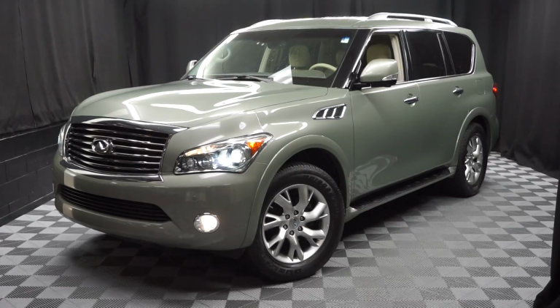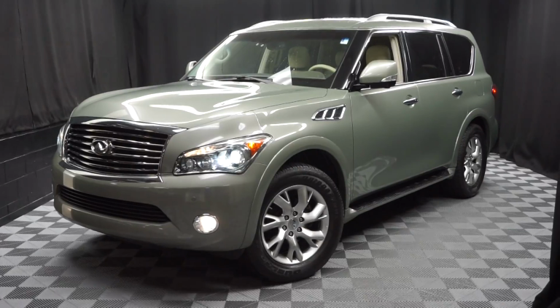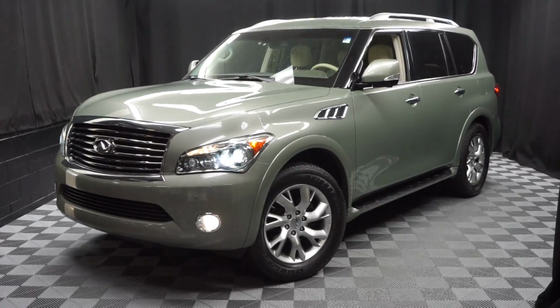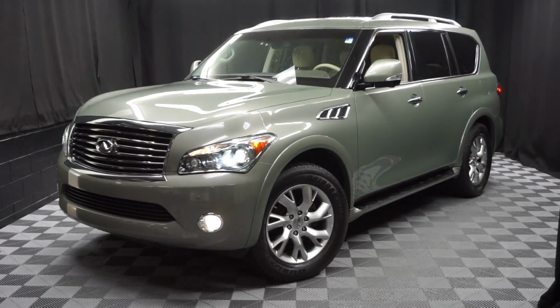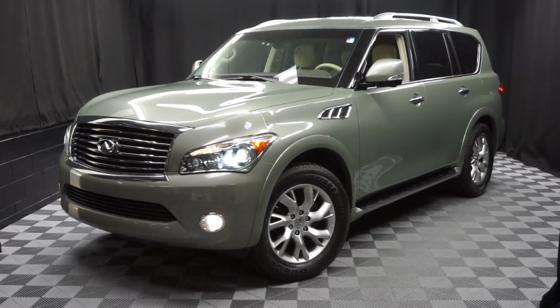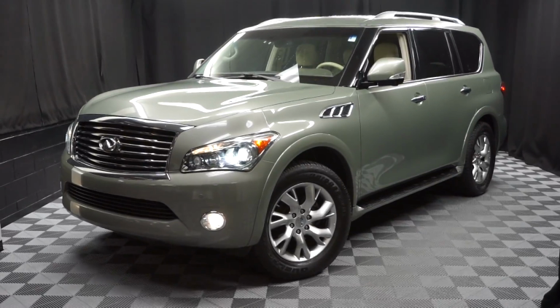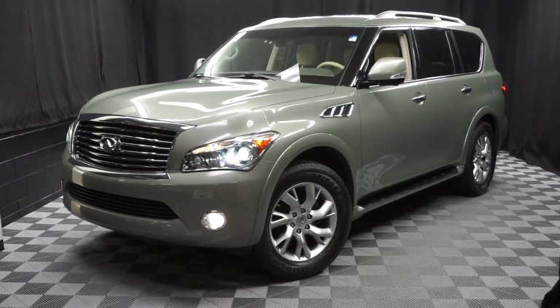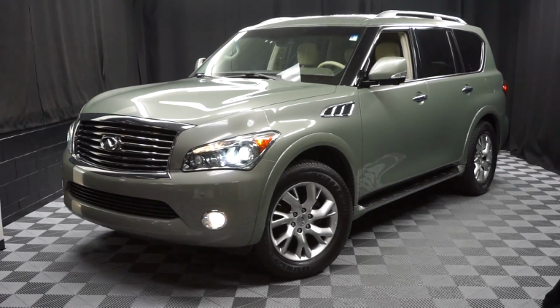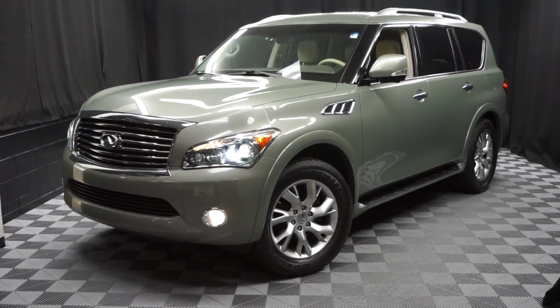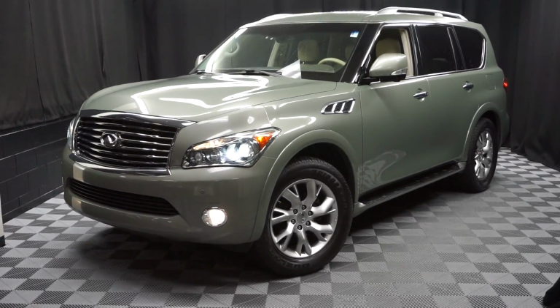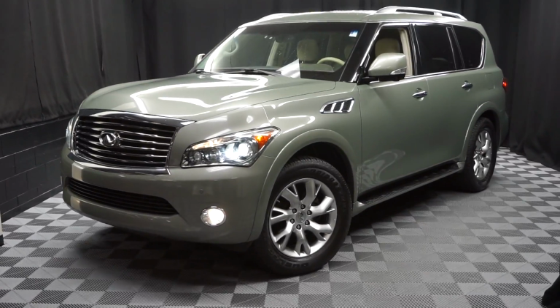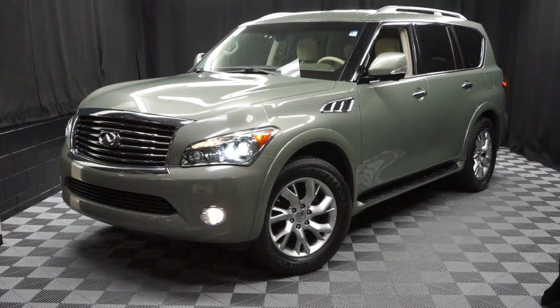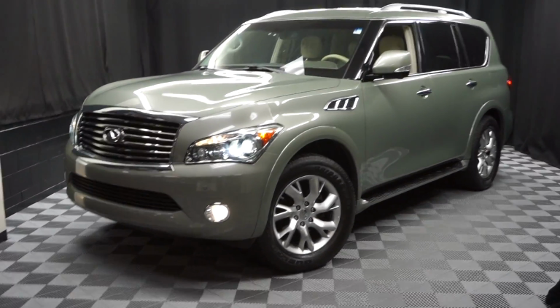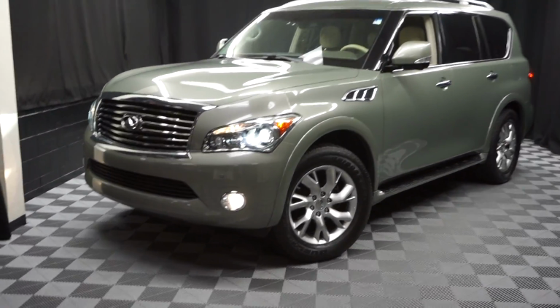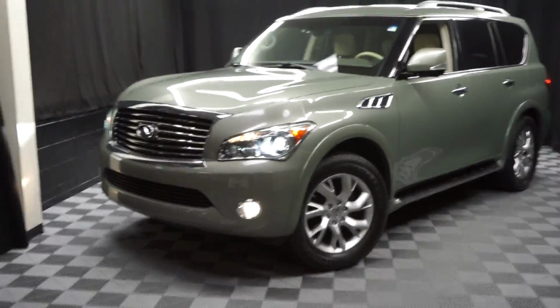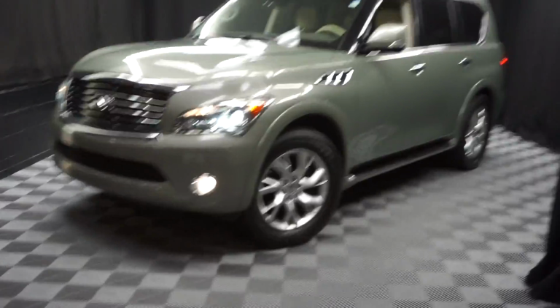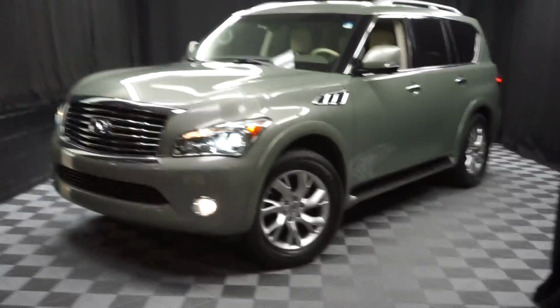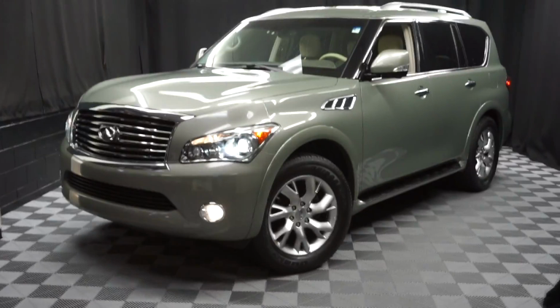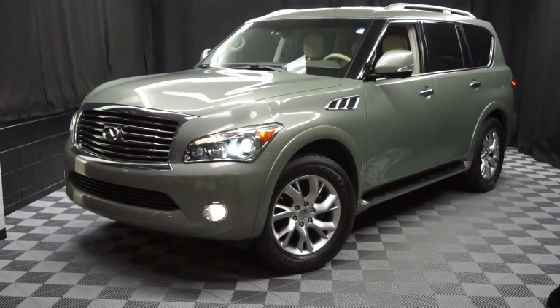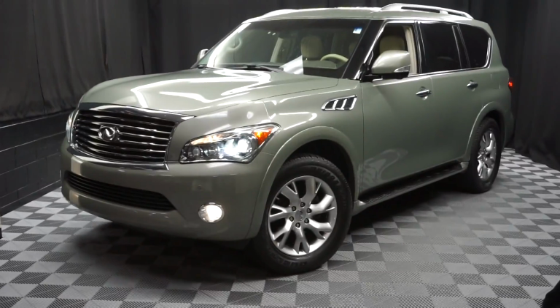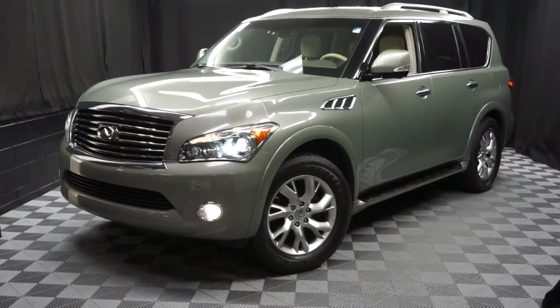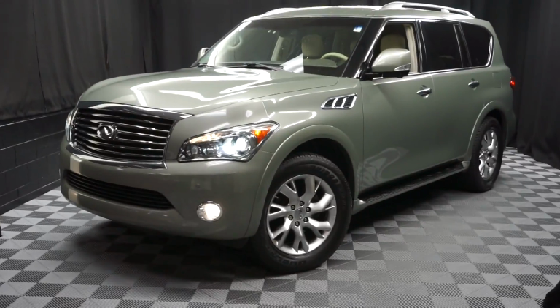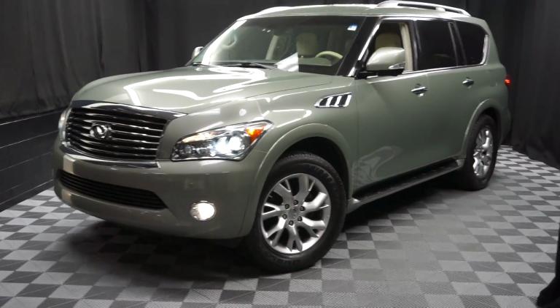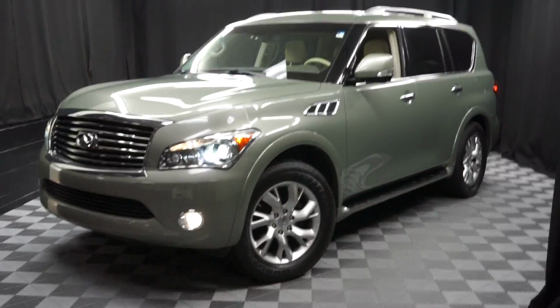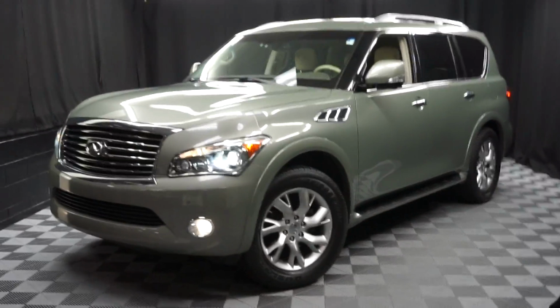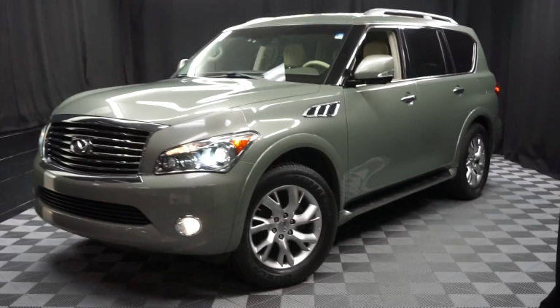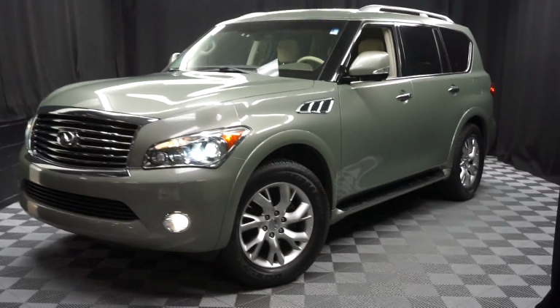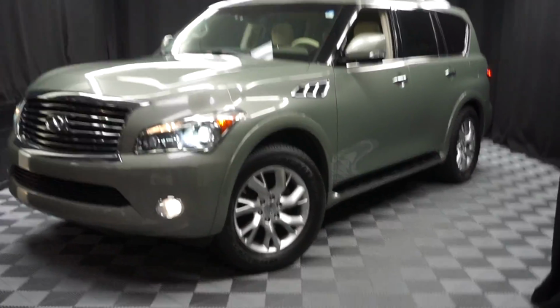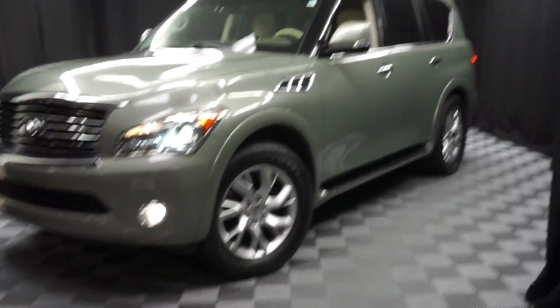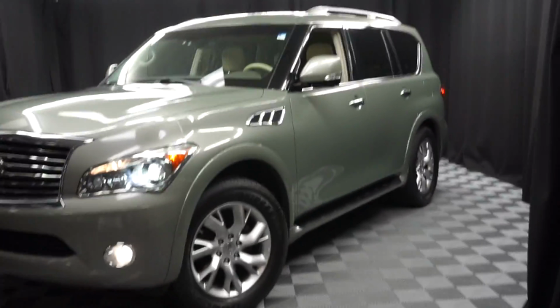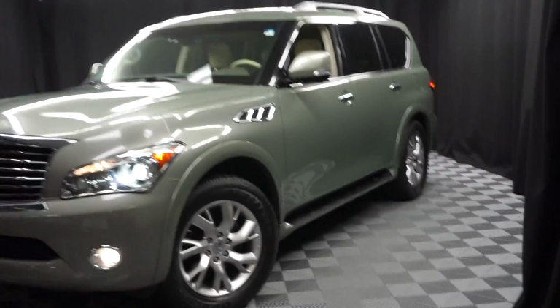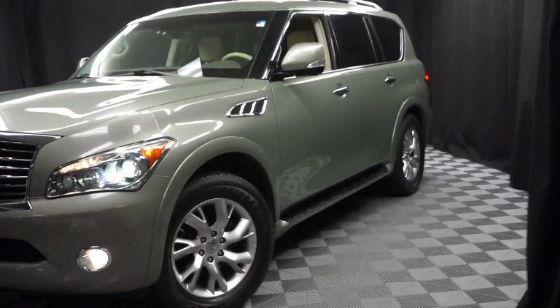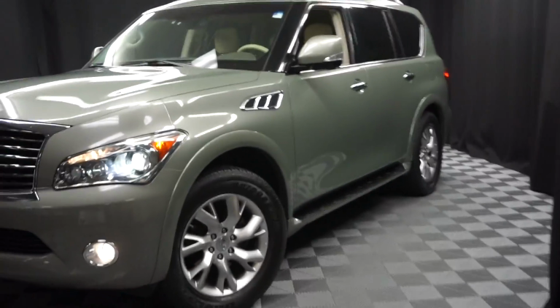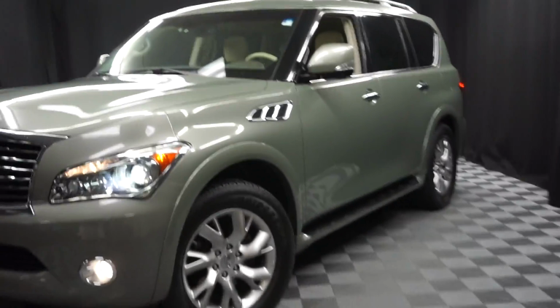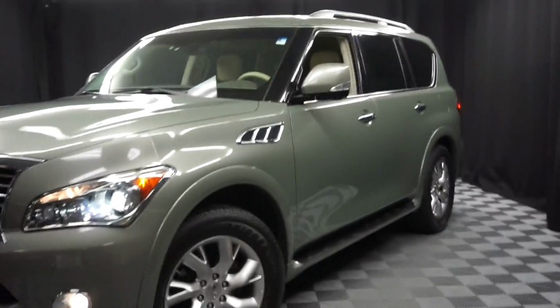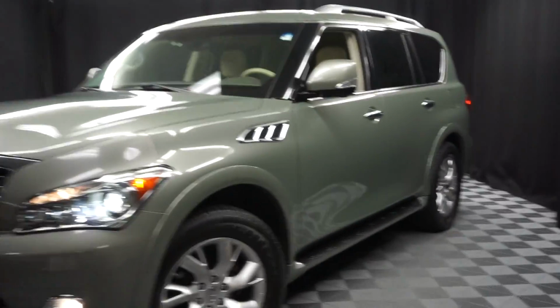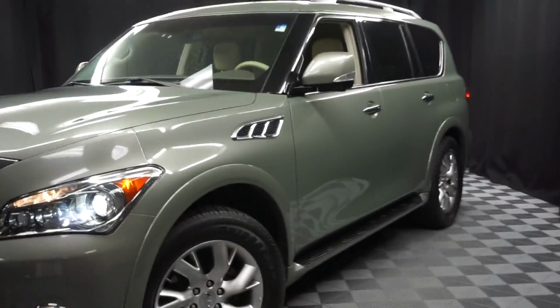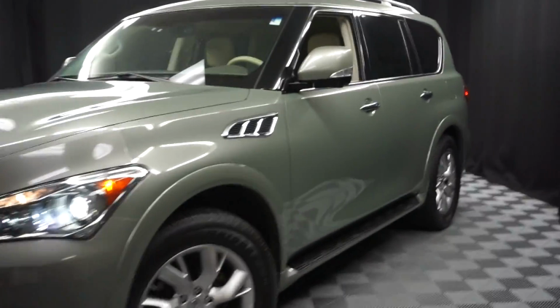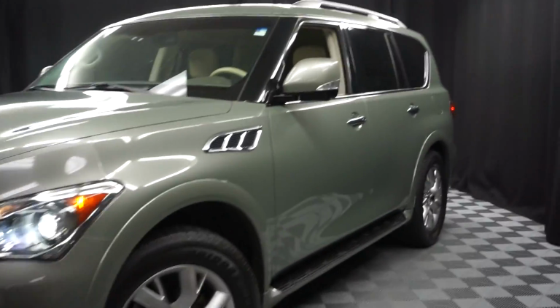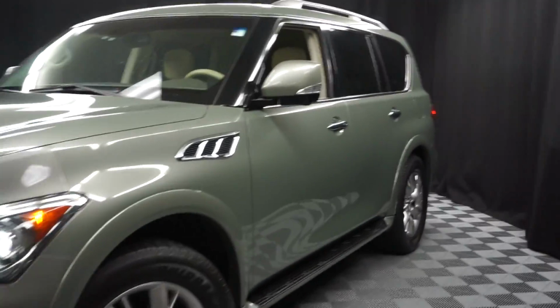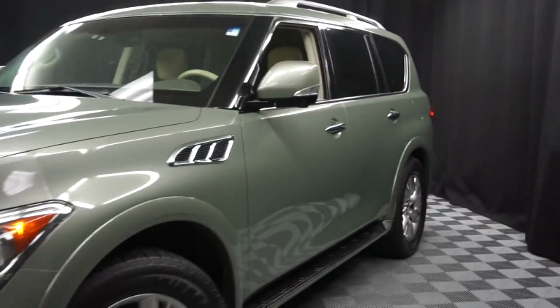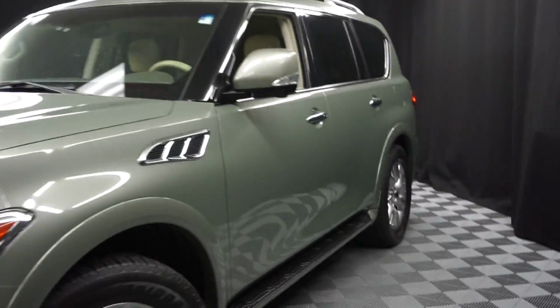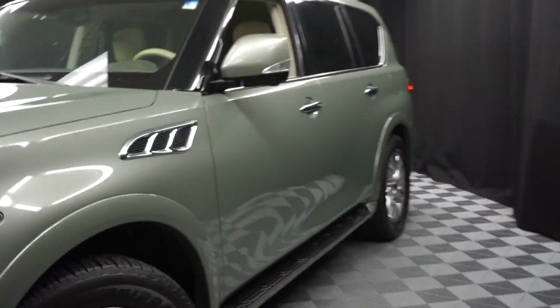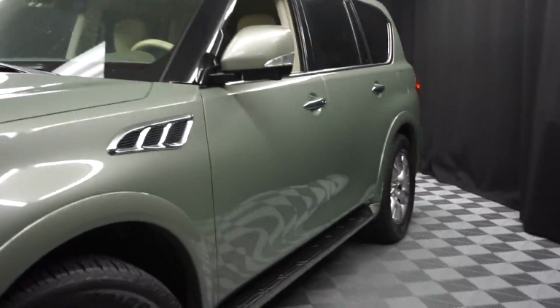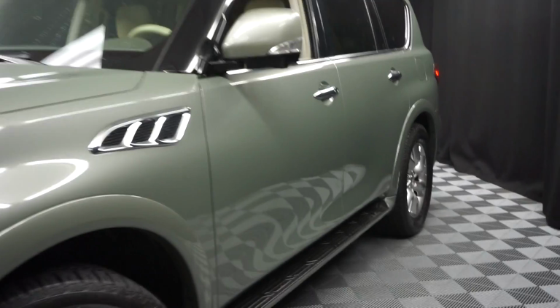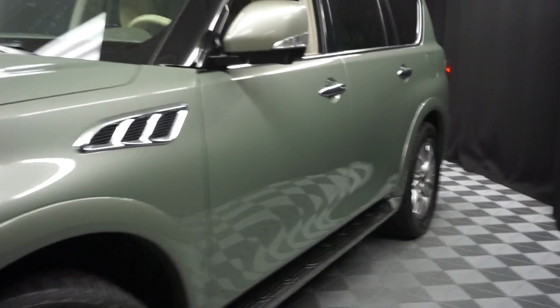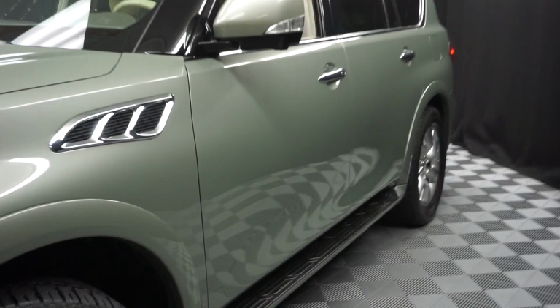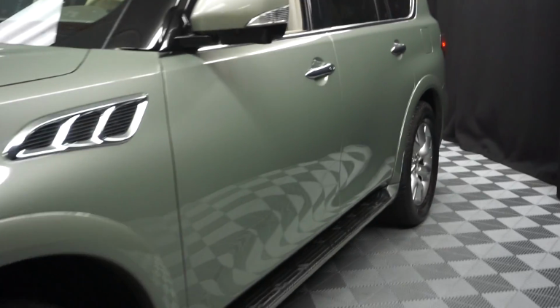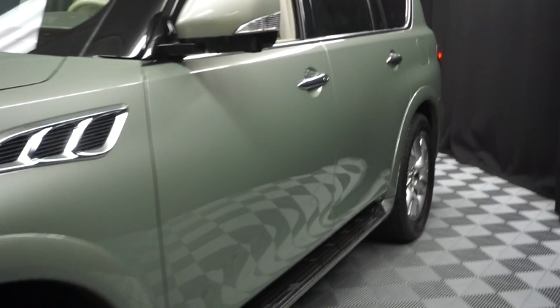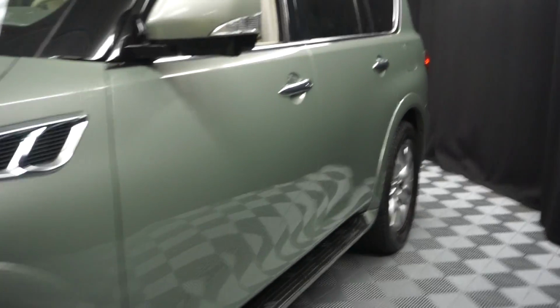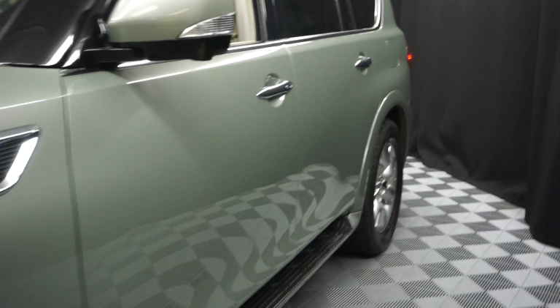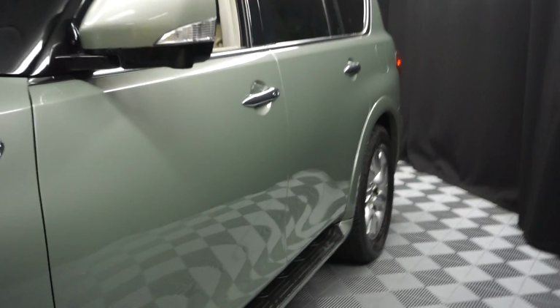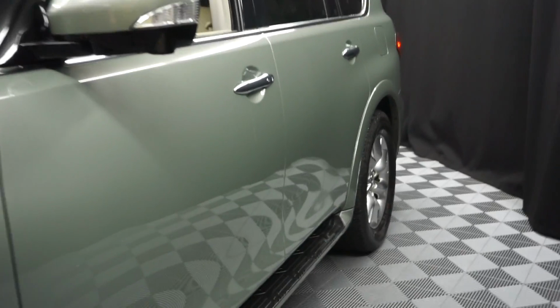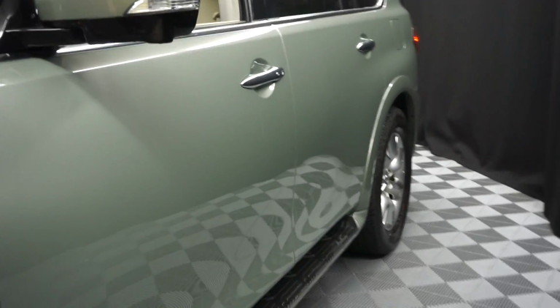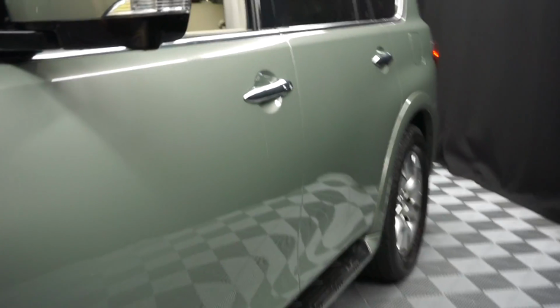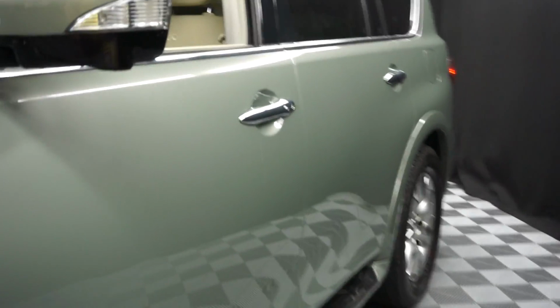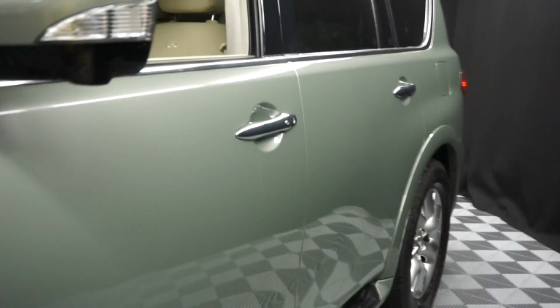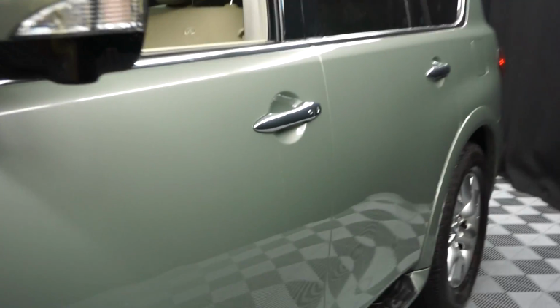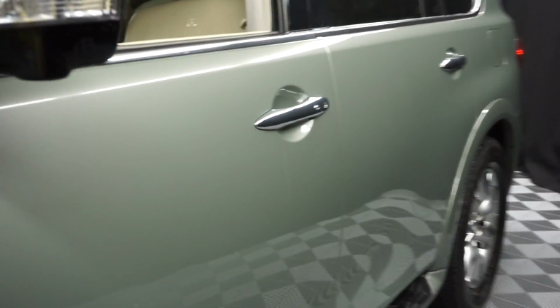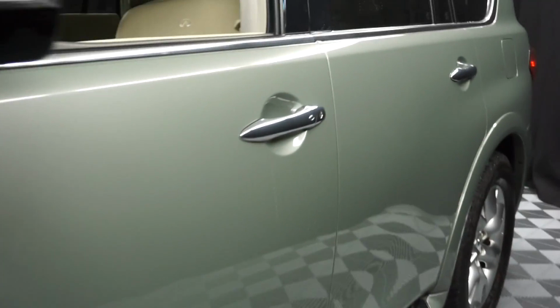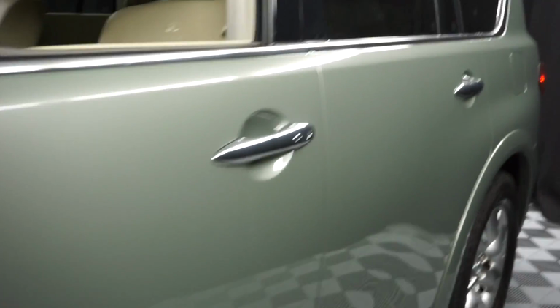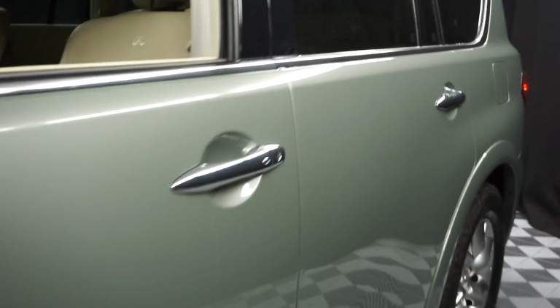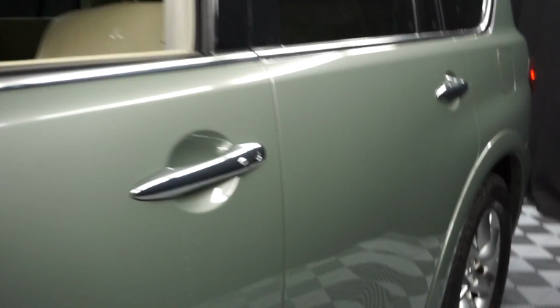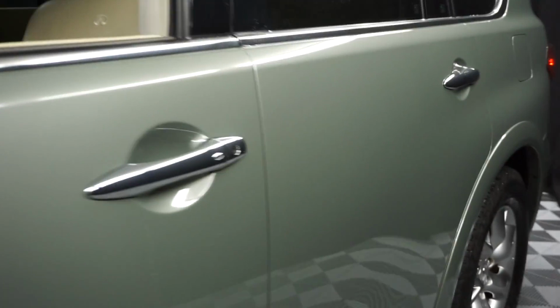Hi car shoppers, welcome back to Lexus of Wilmington. Just traded in is this 2011 Infiniti Q56.